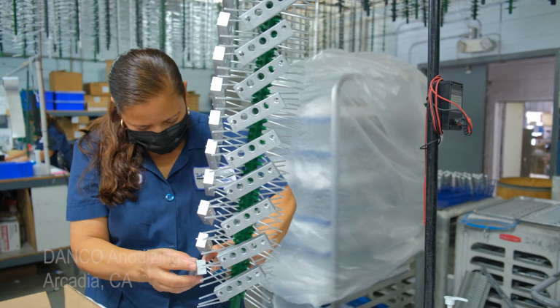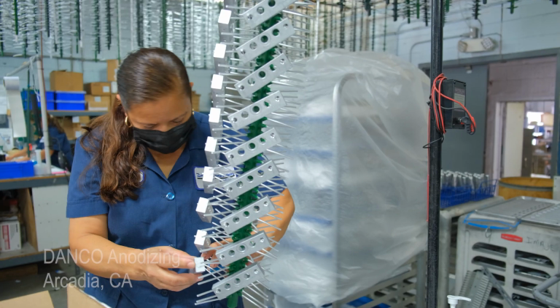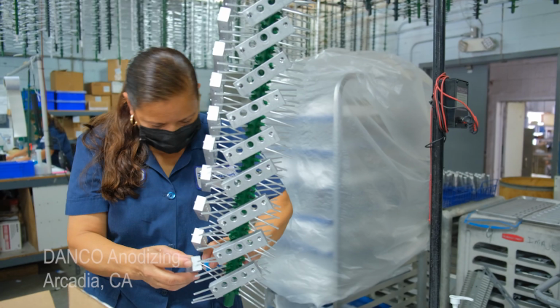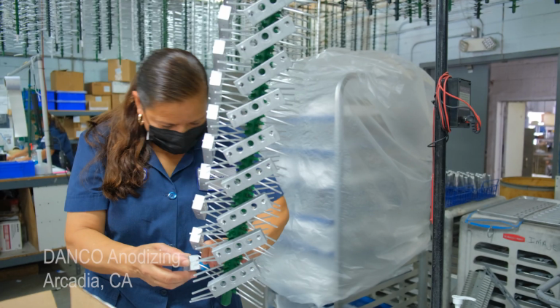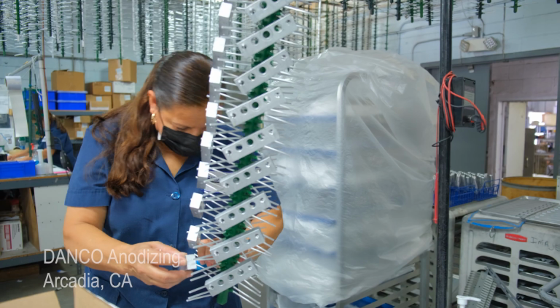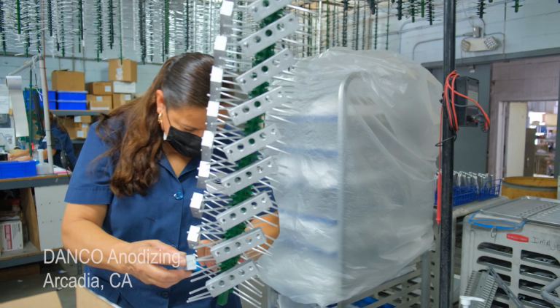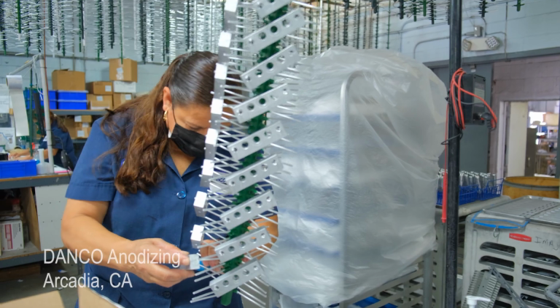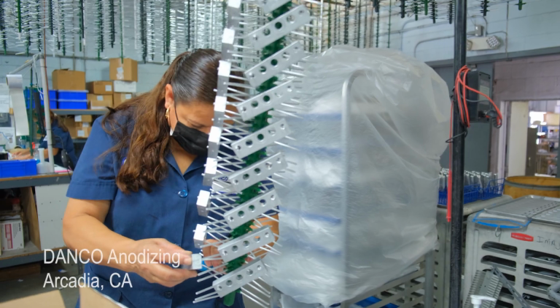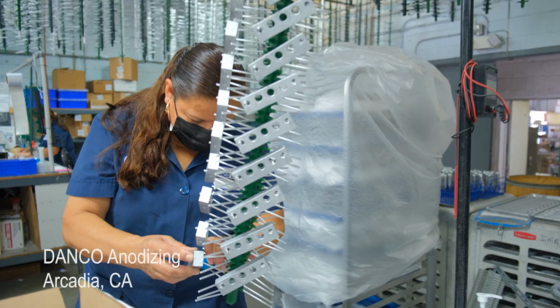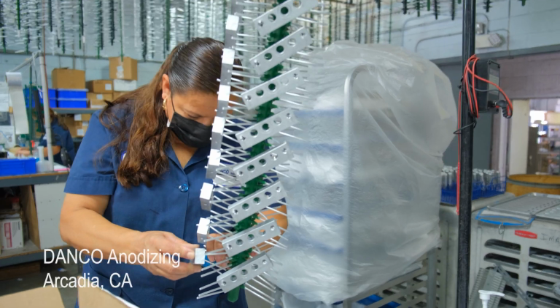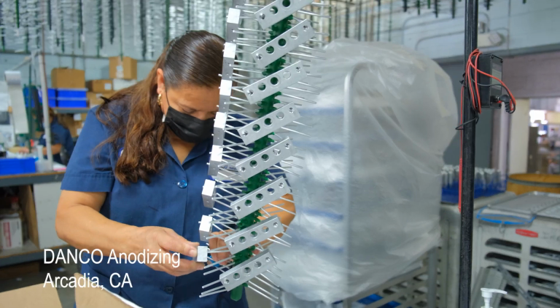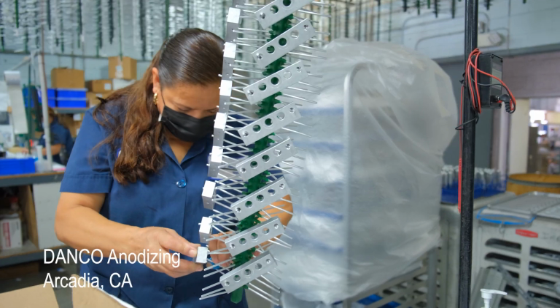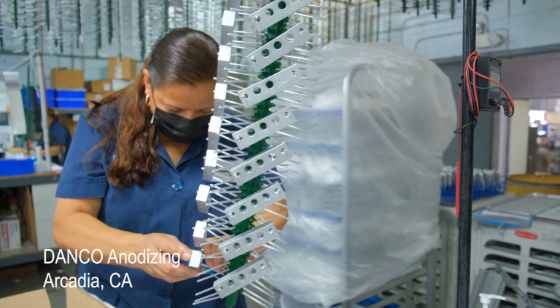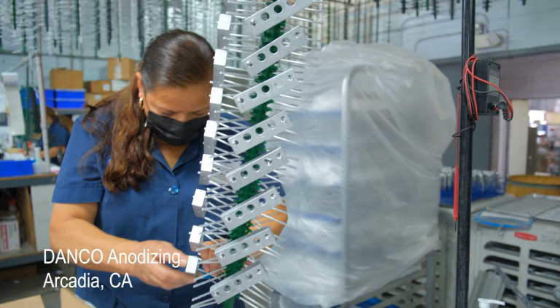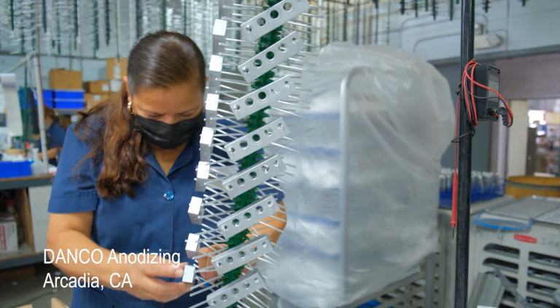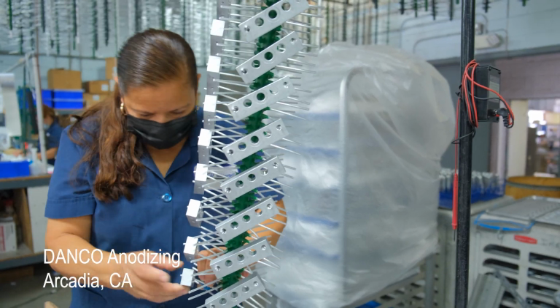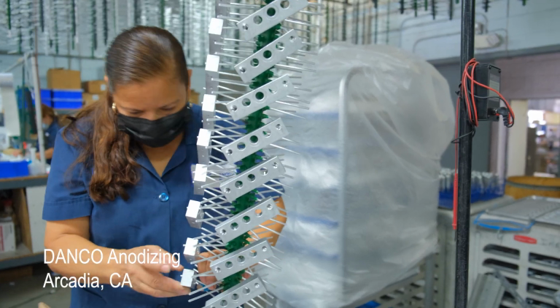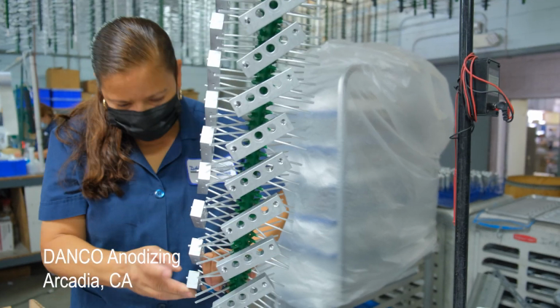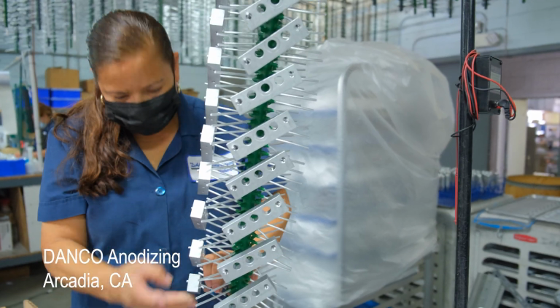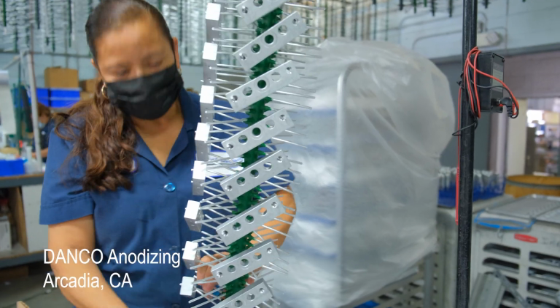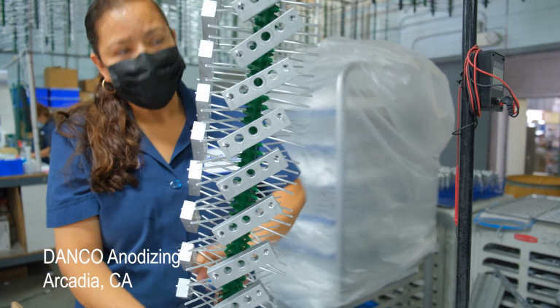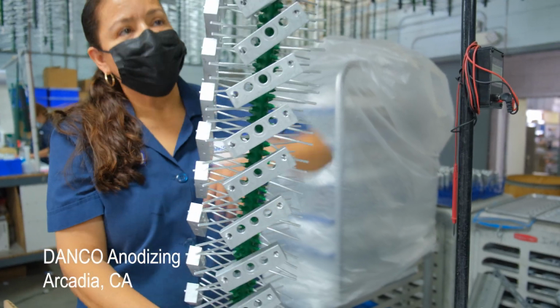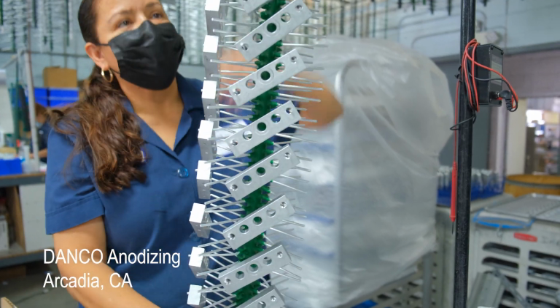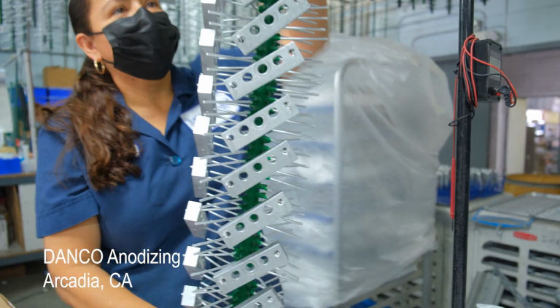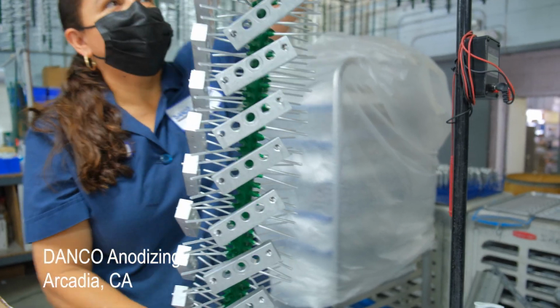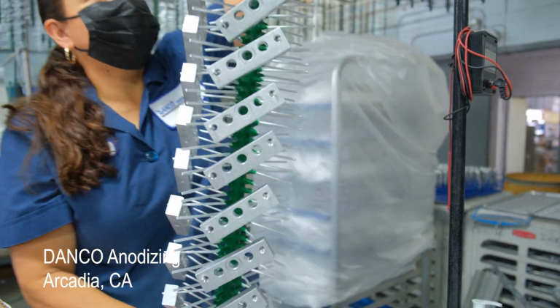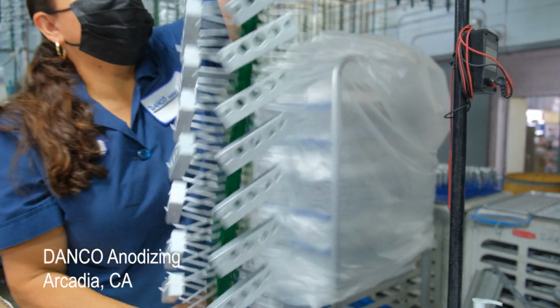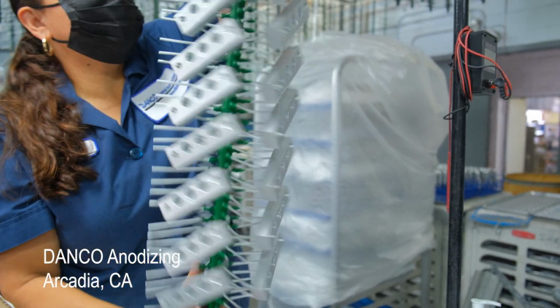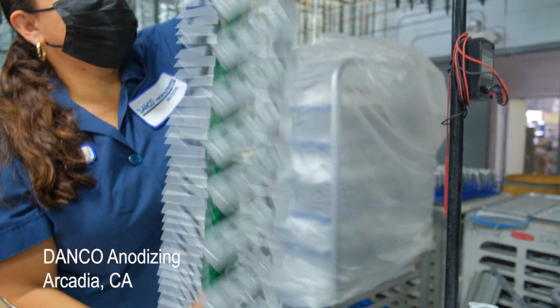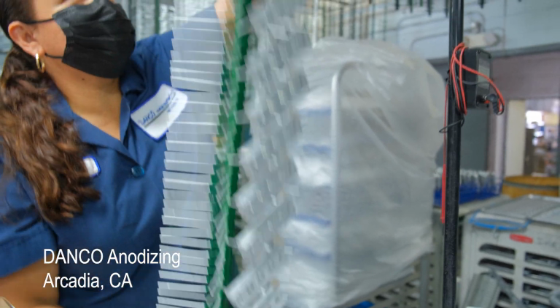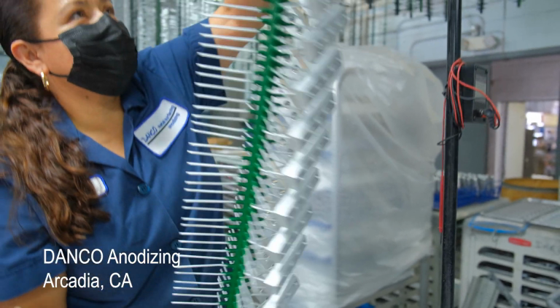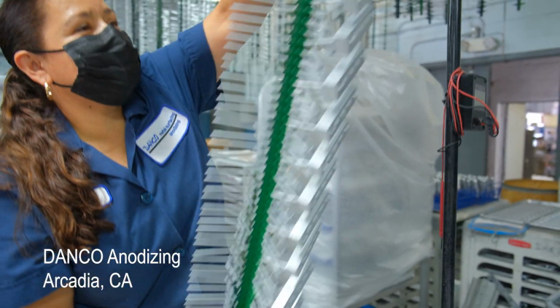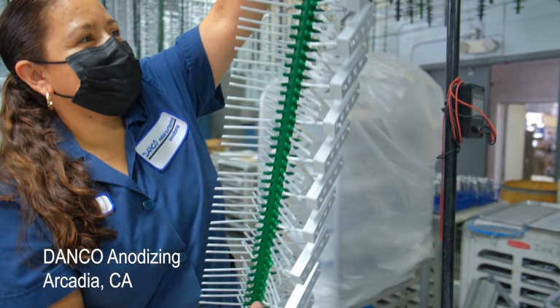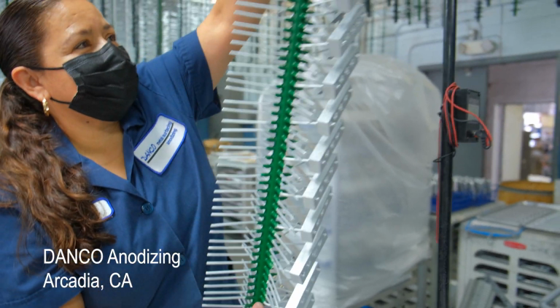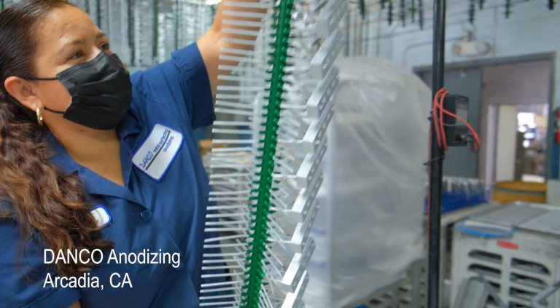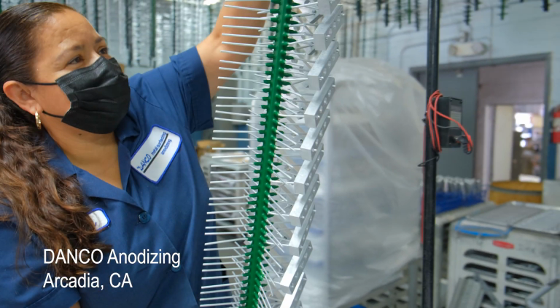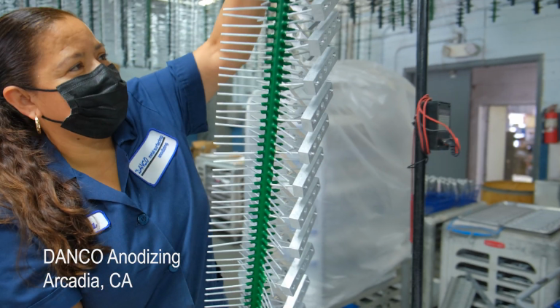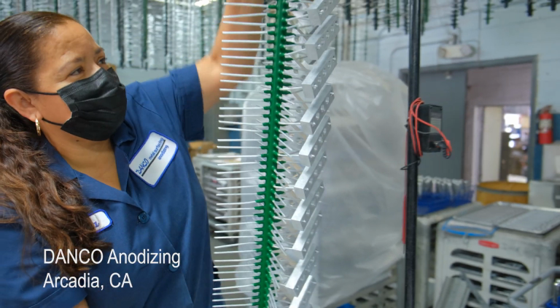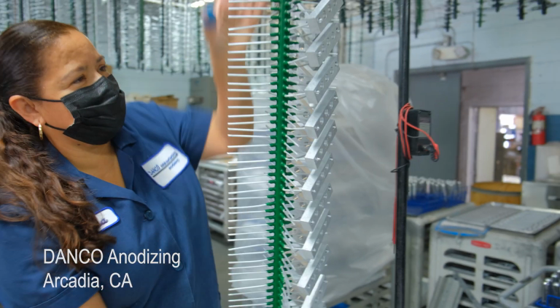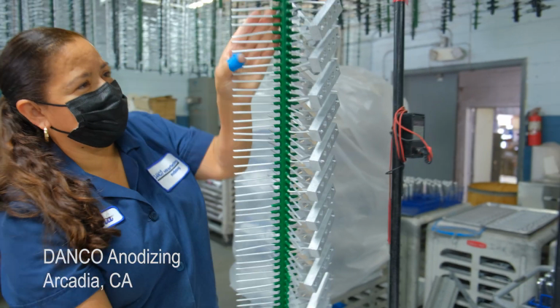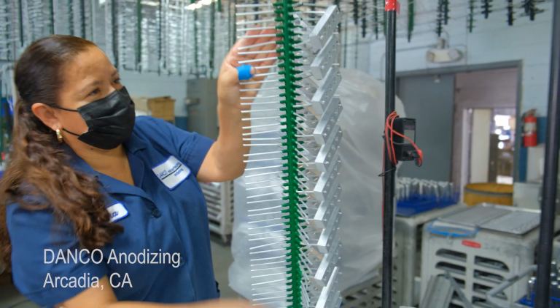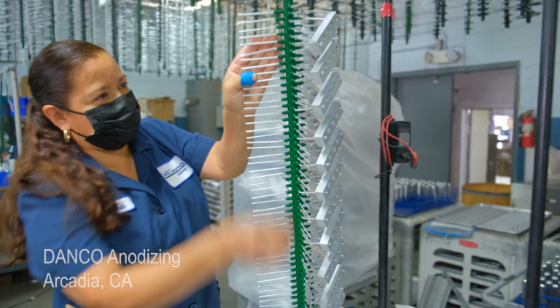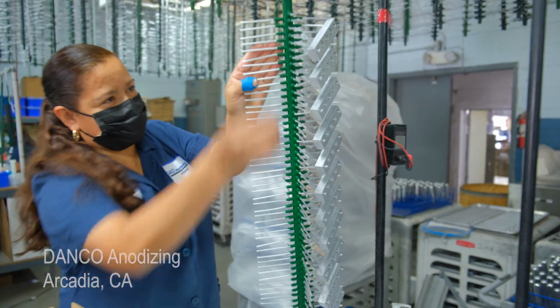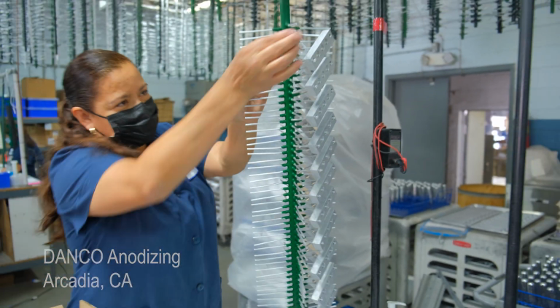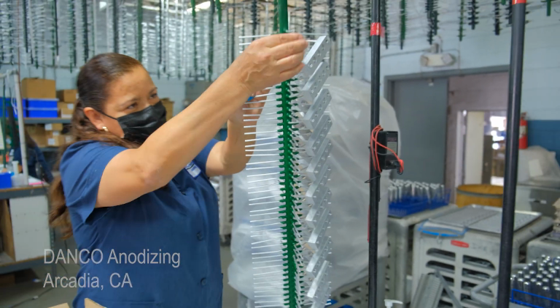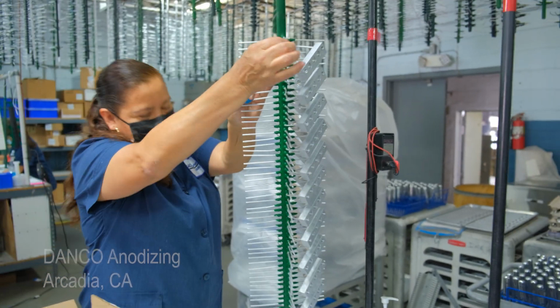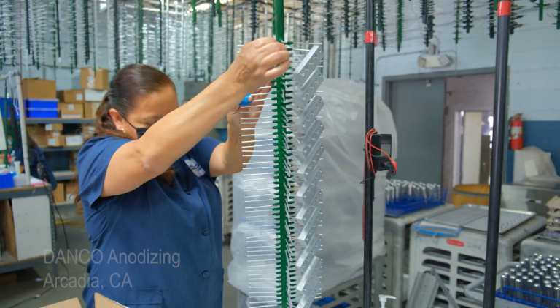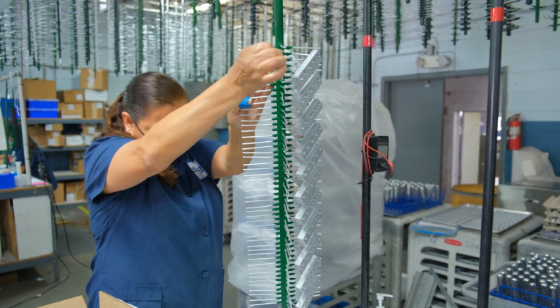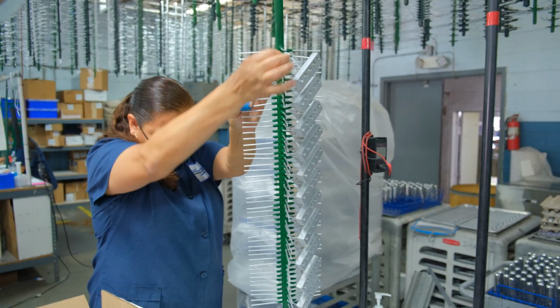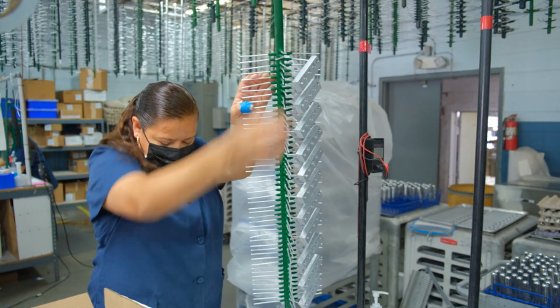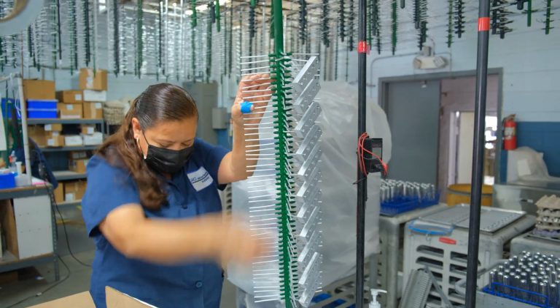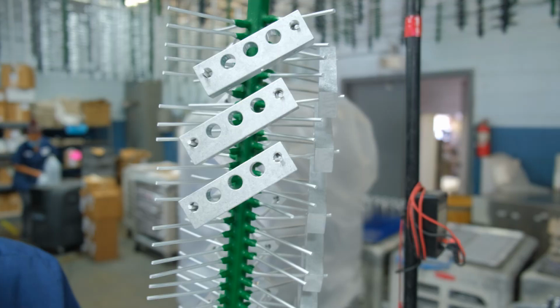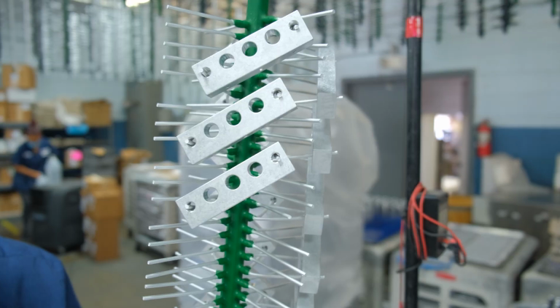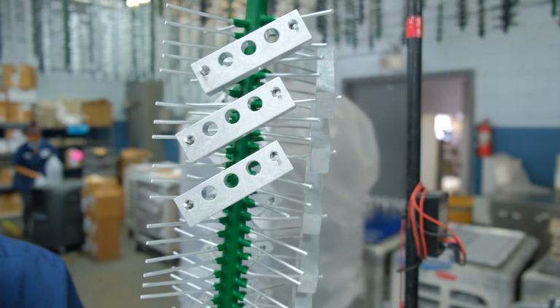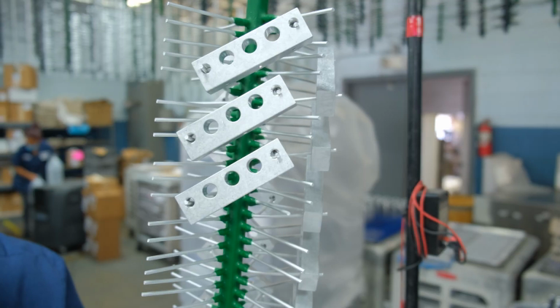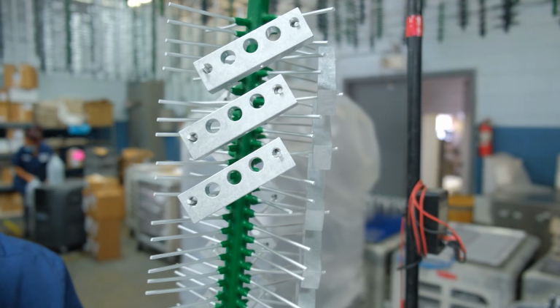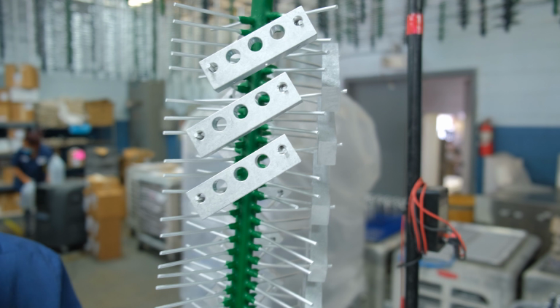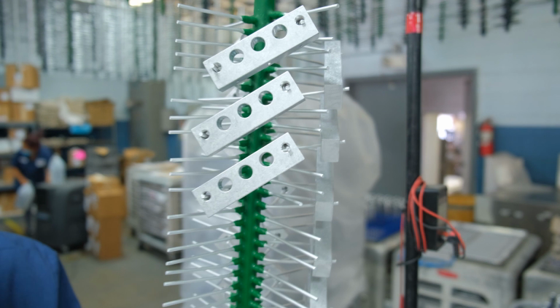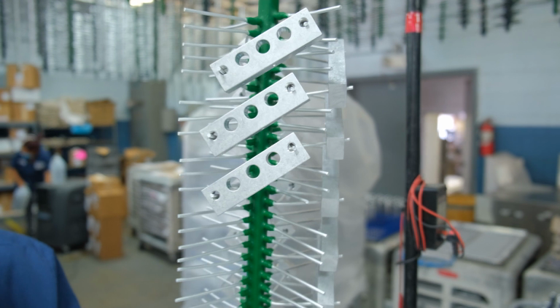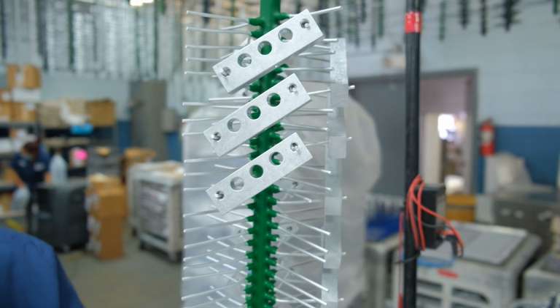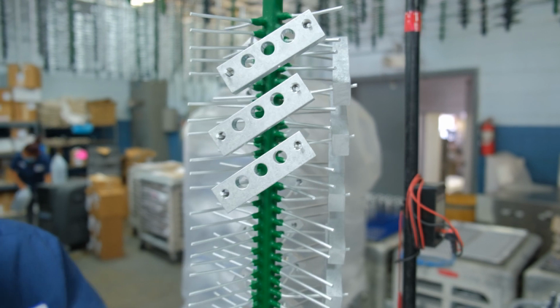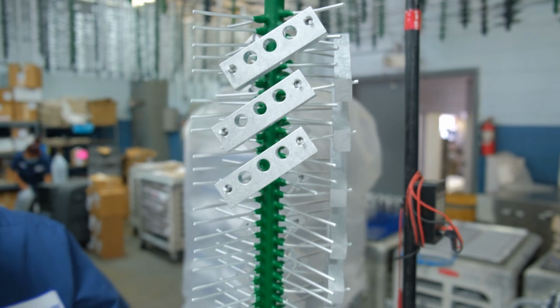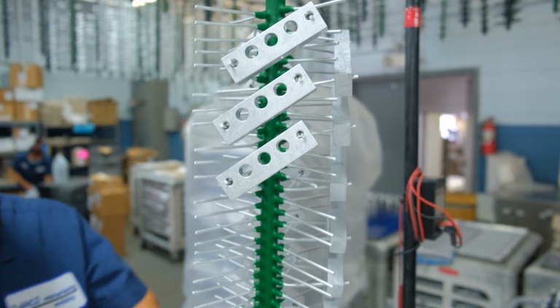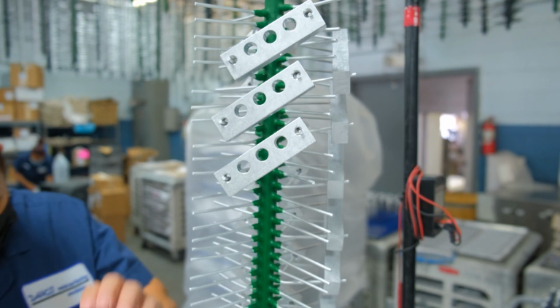Once tumbled and dried, all aluminum parts are racked and anodized with either black or clear plating.